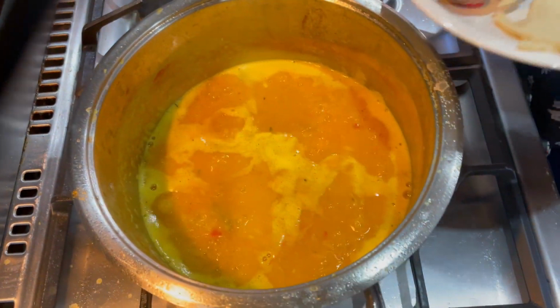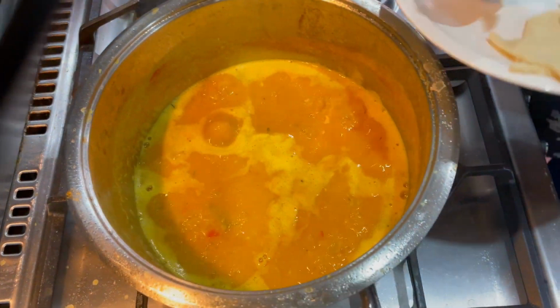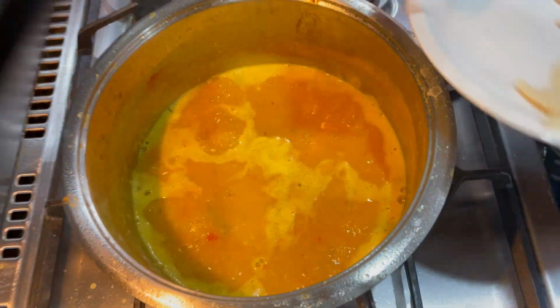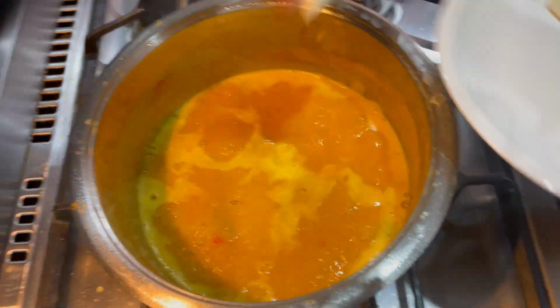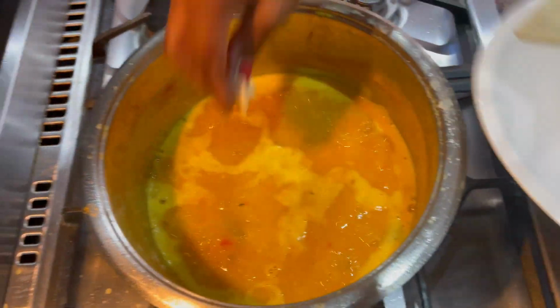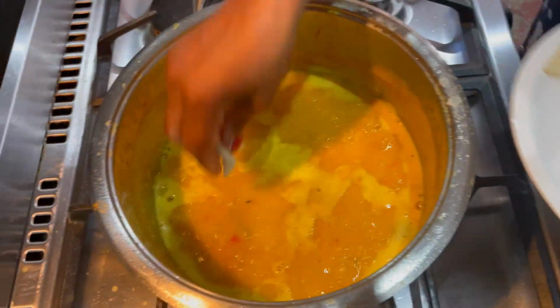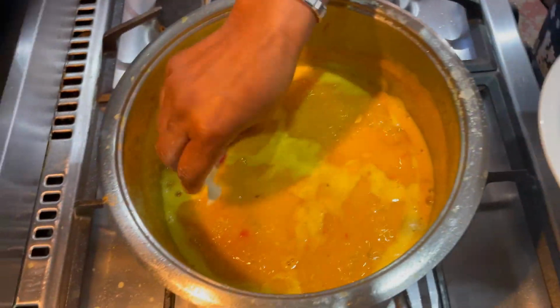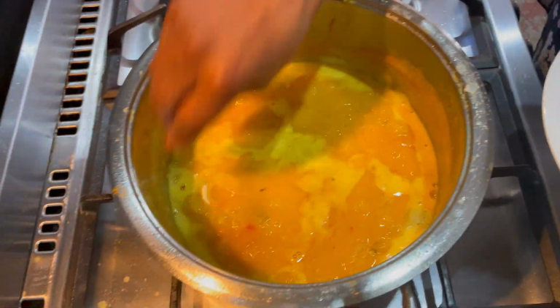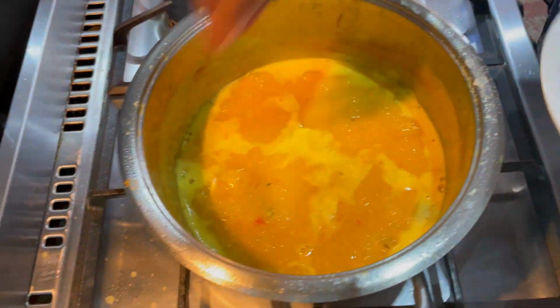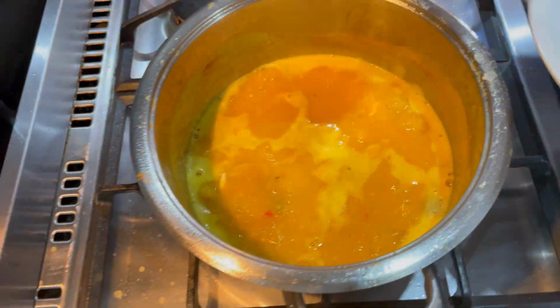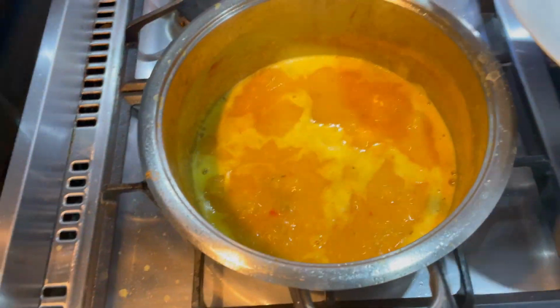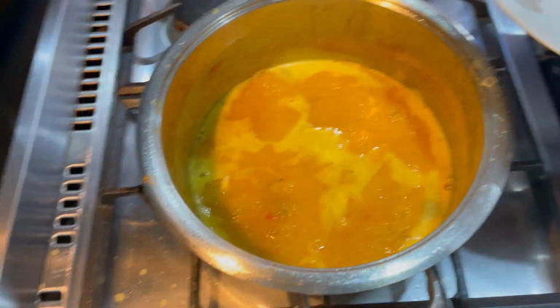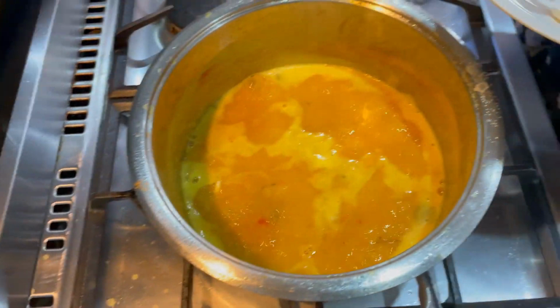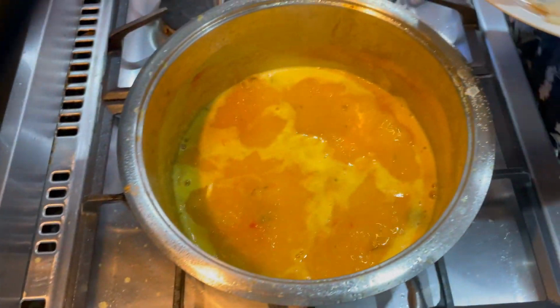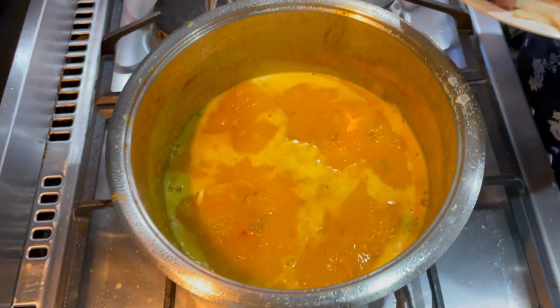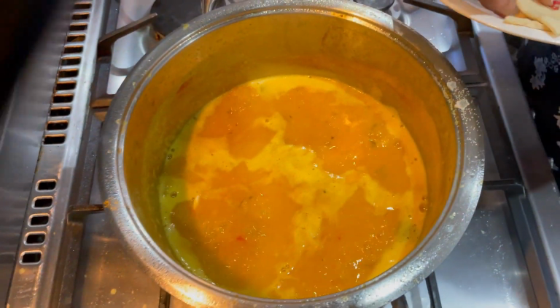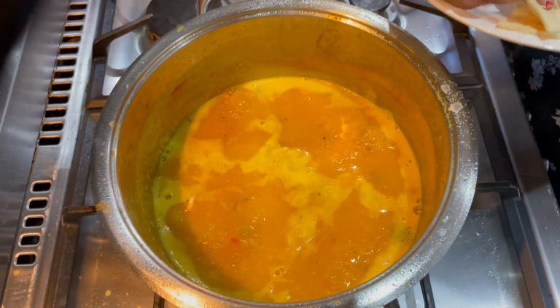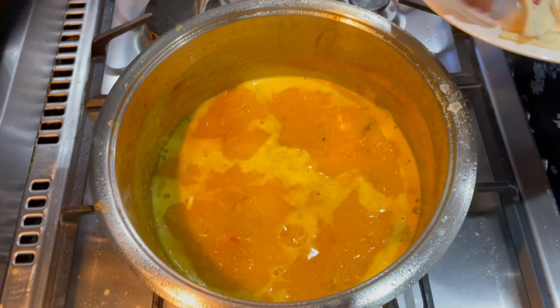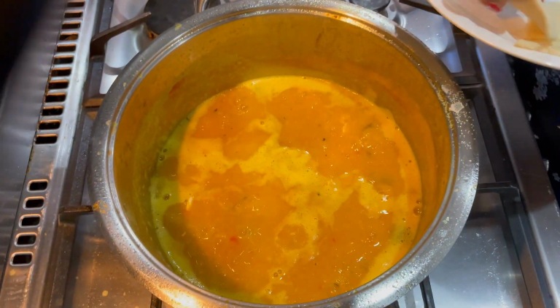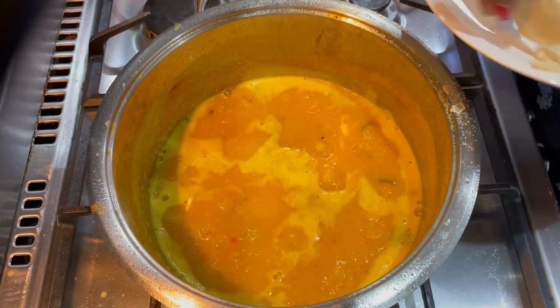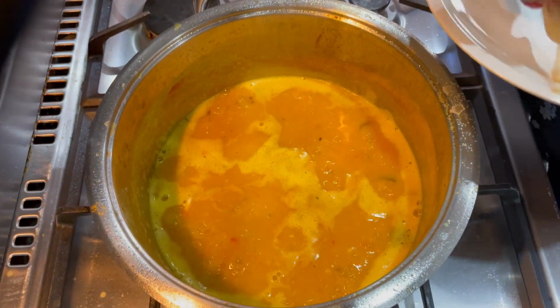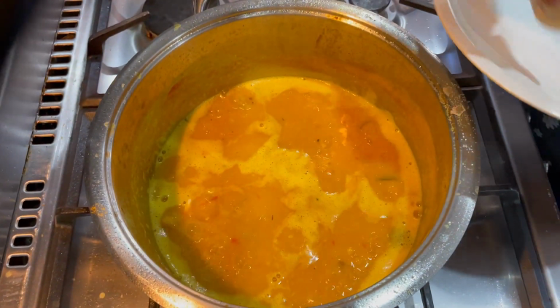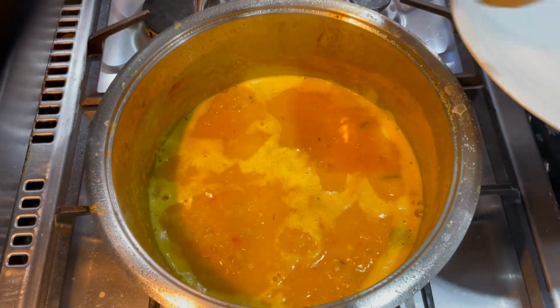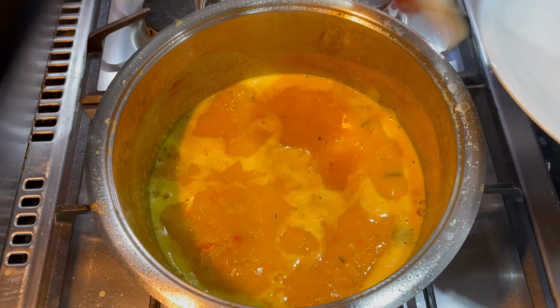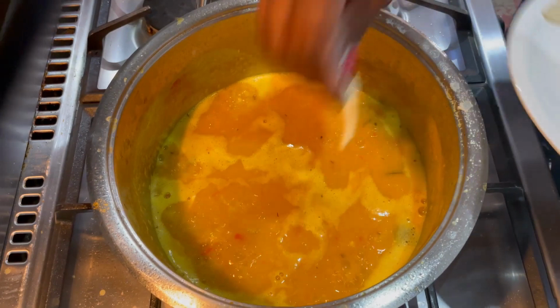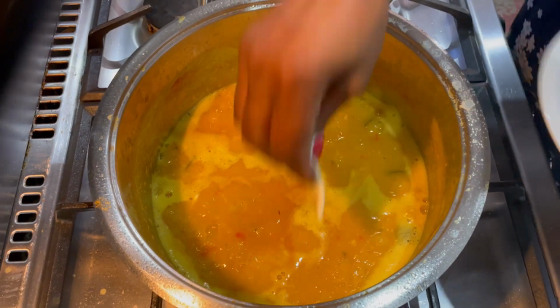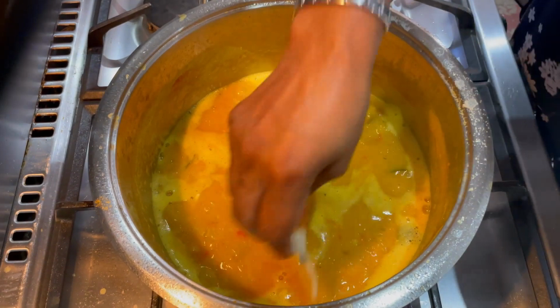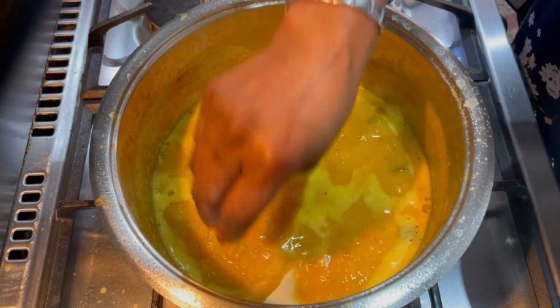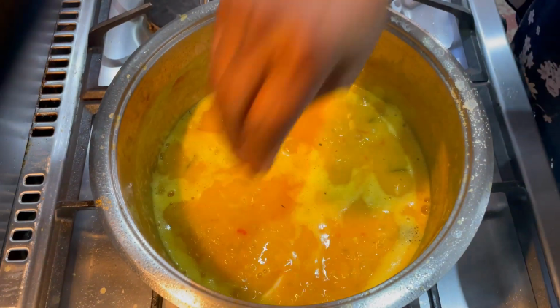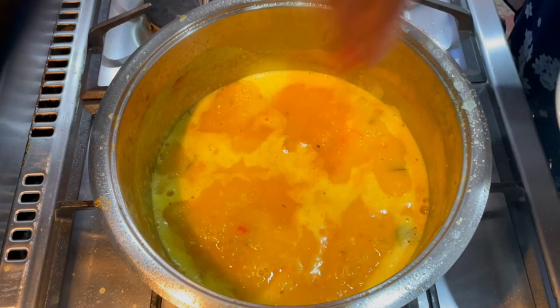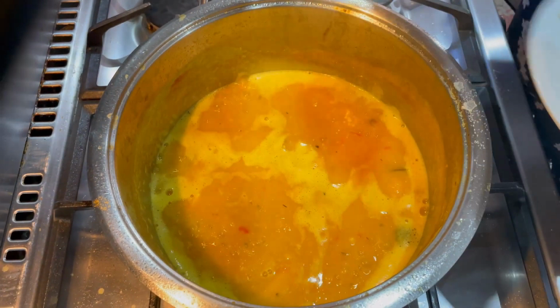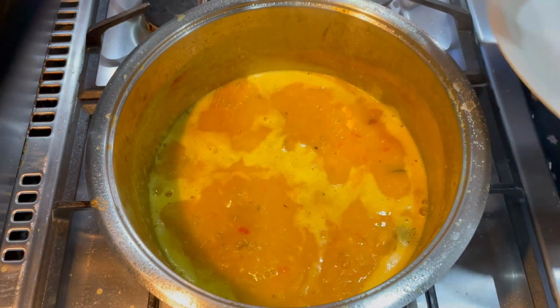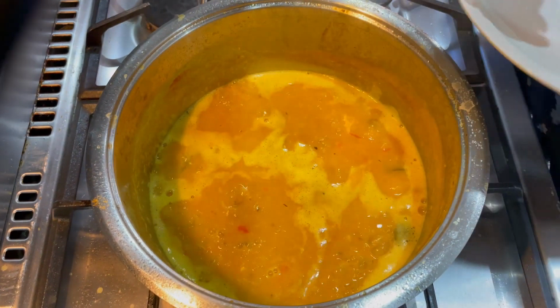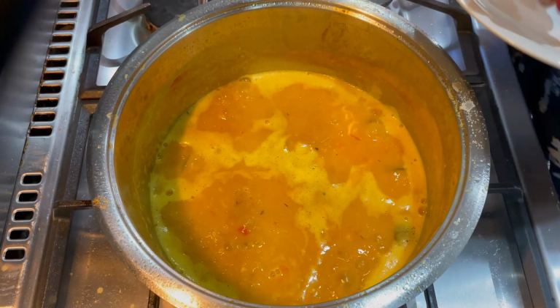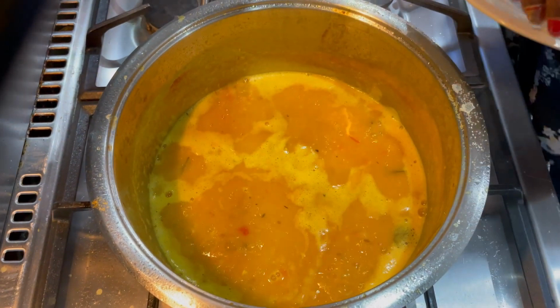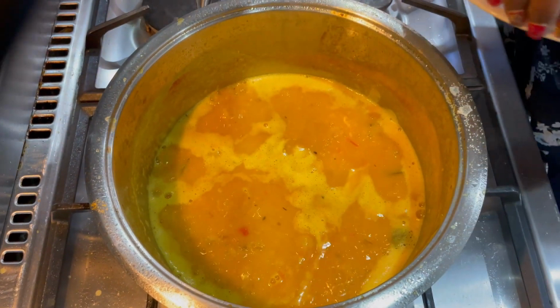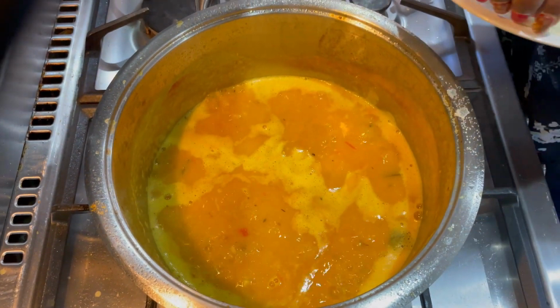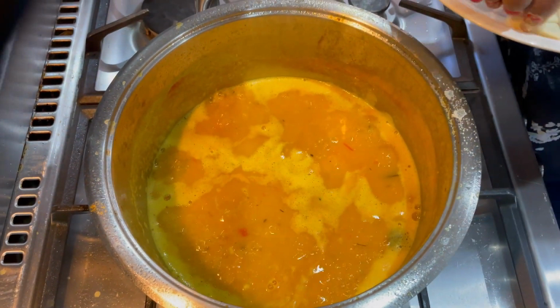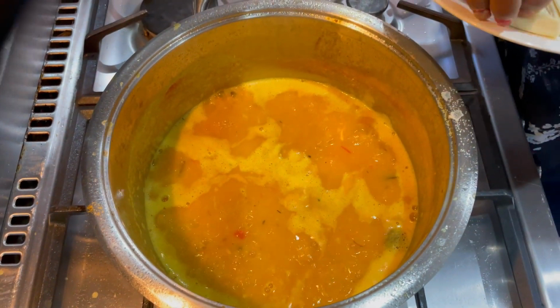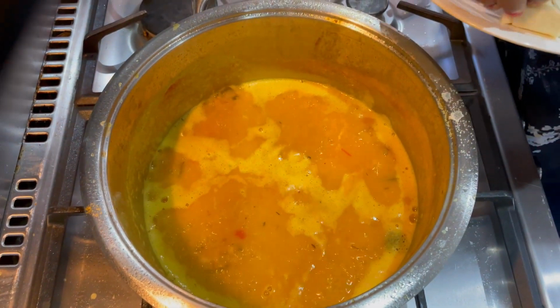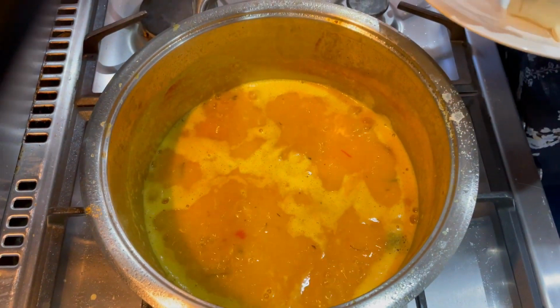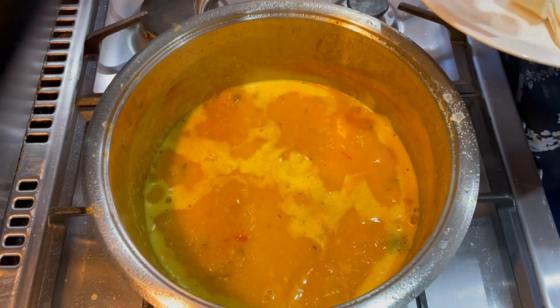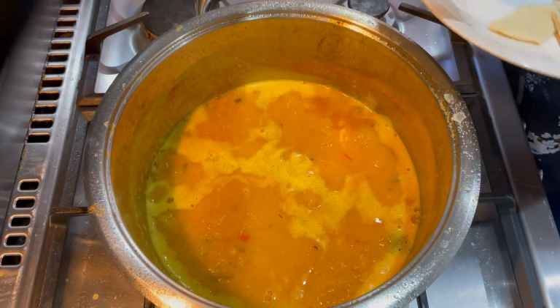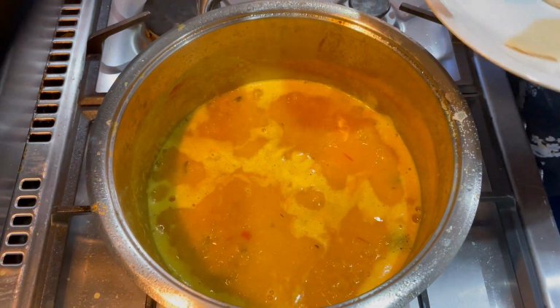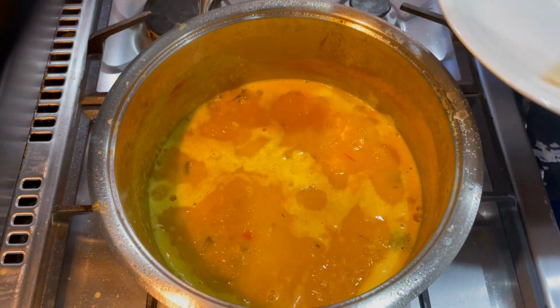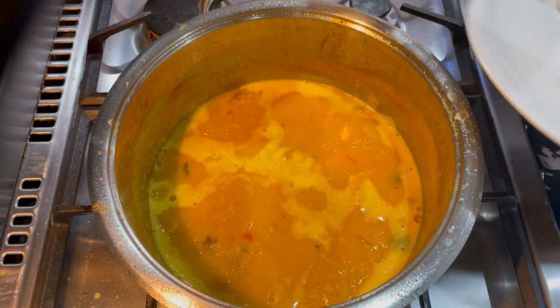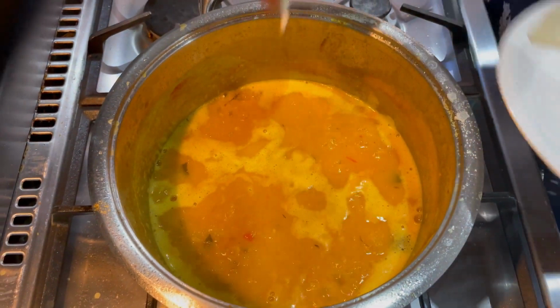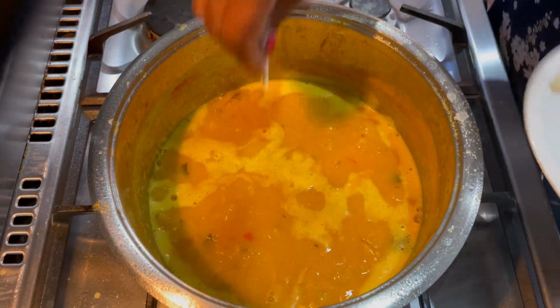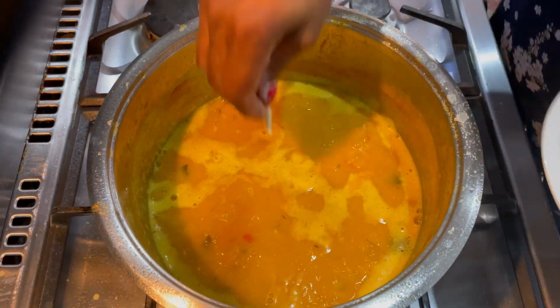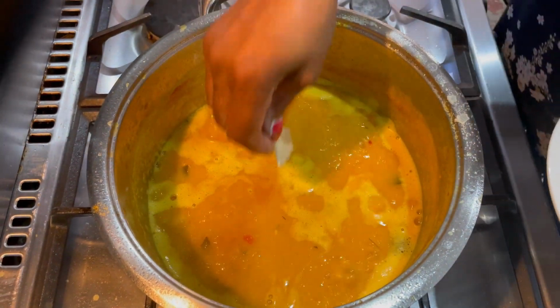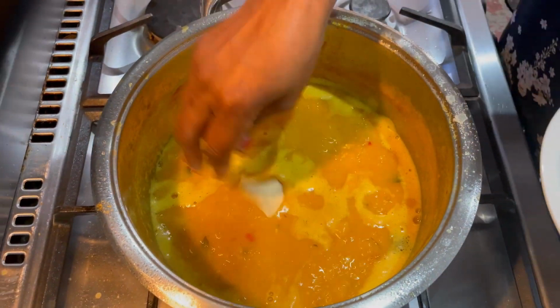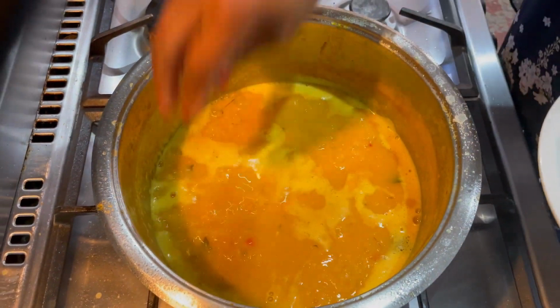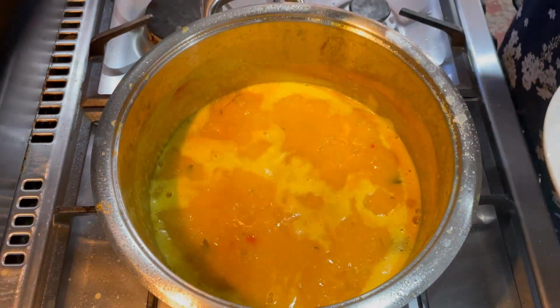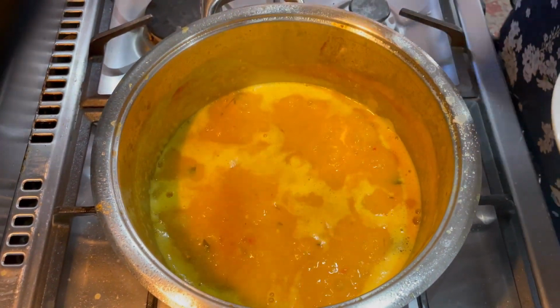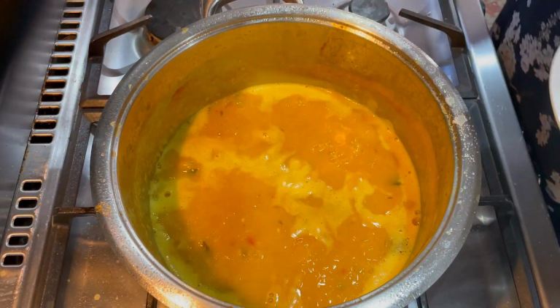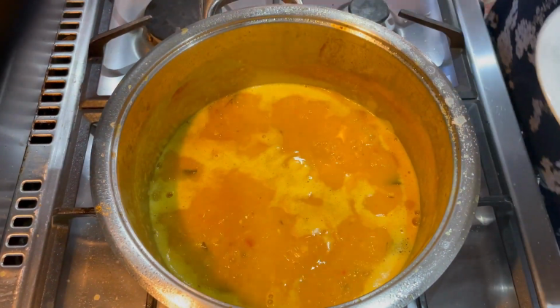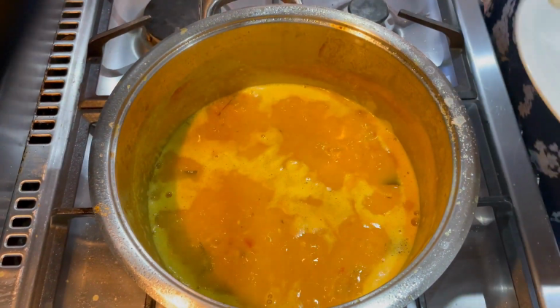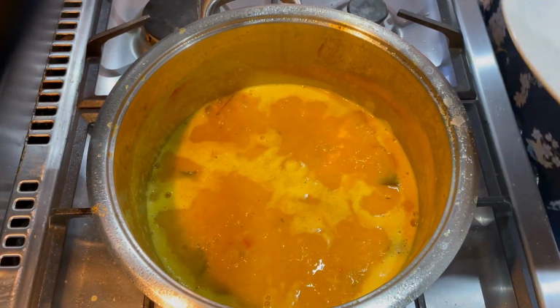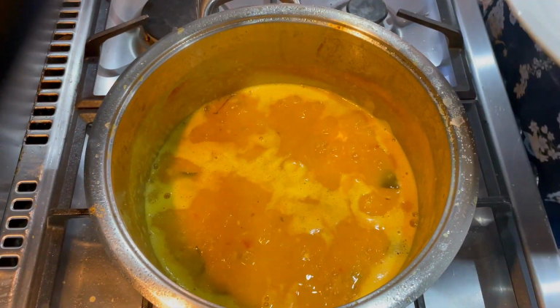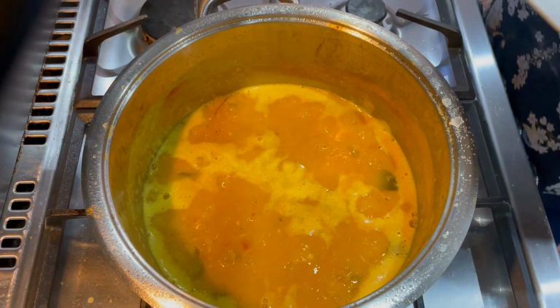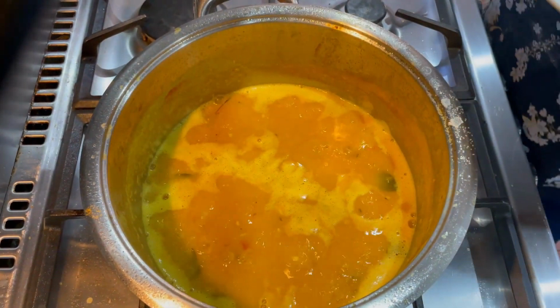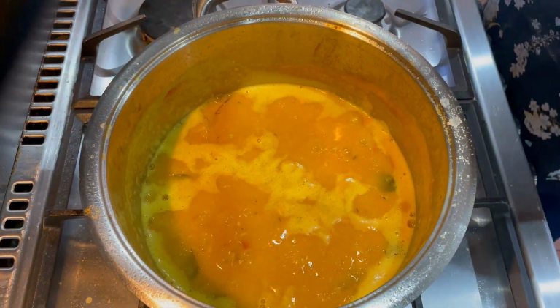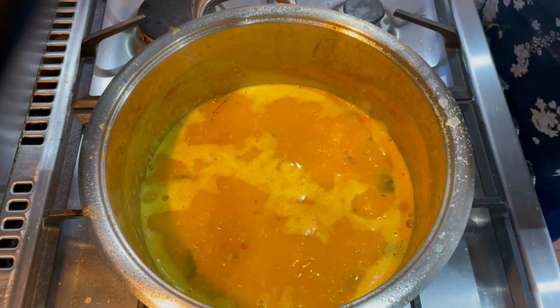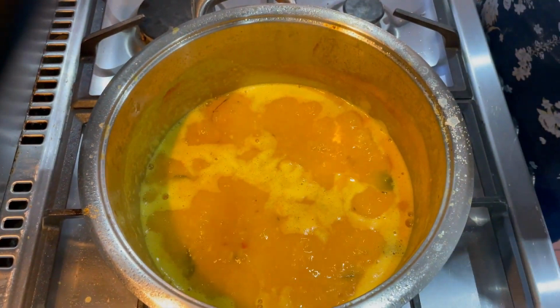Just remember to add more water once it's cooked, because the dough is going to soak it up — so add a bit of water as needed.